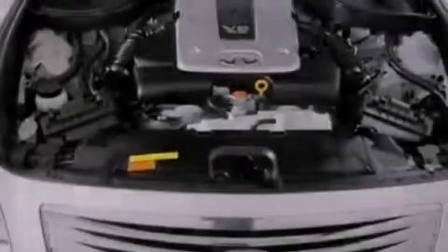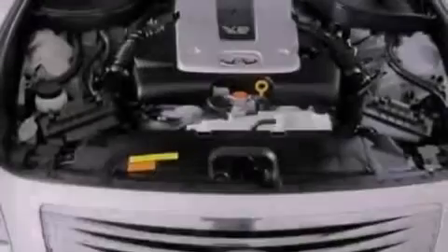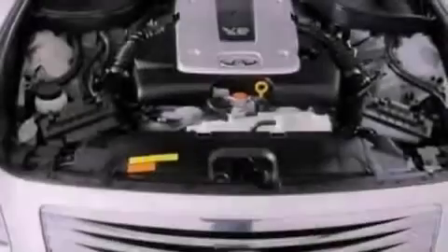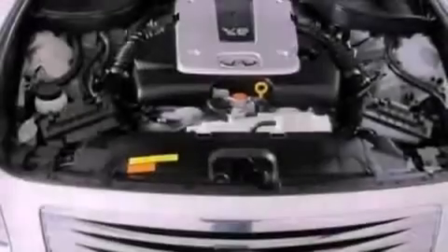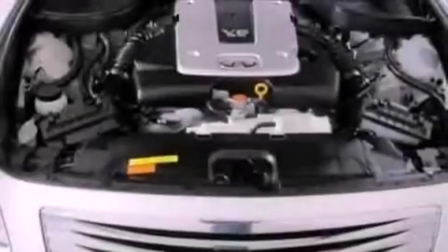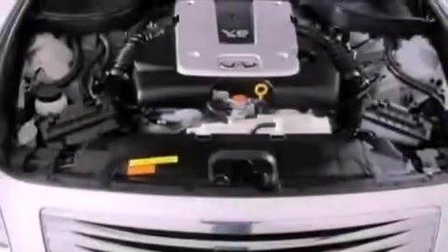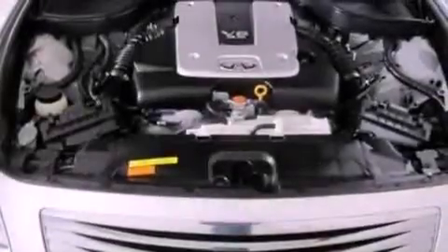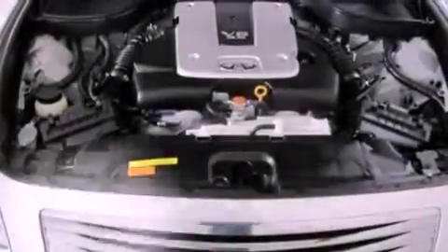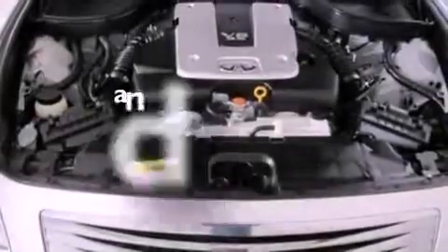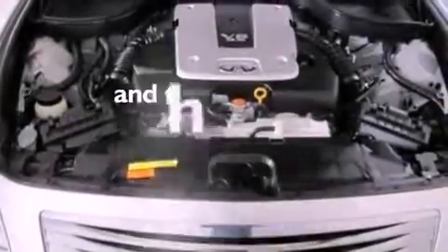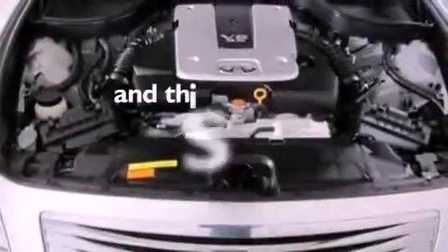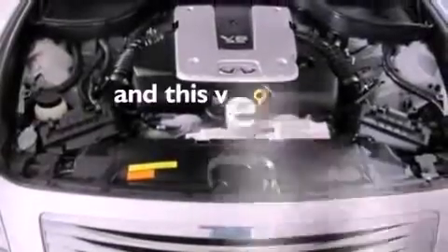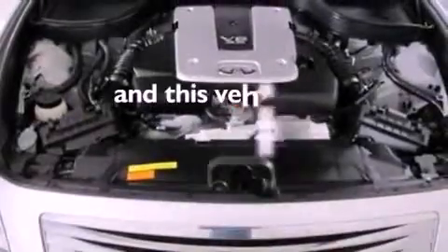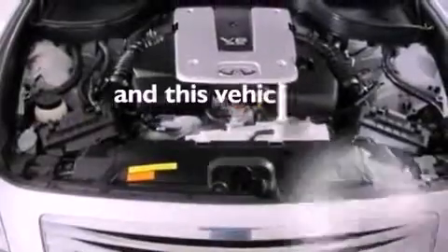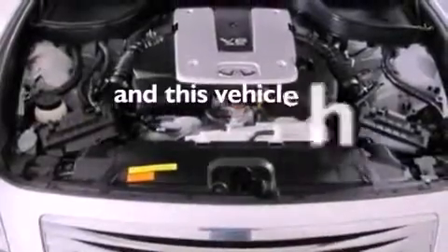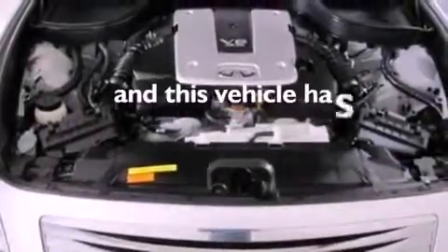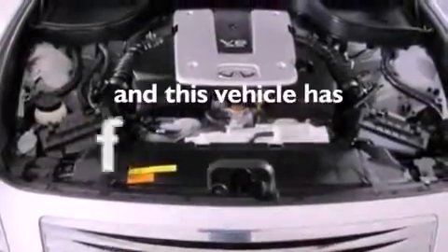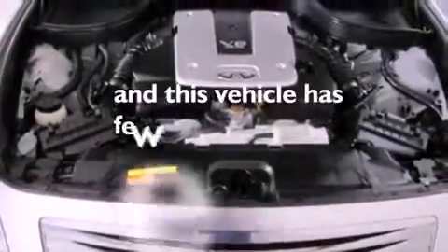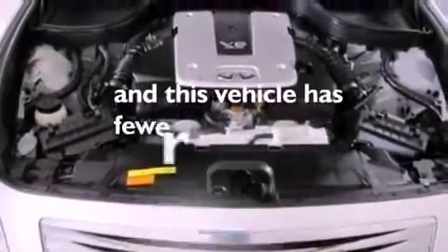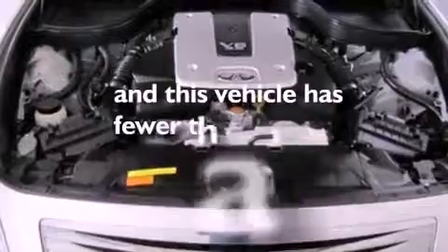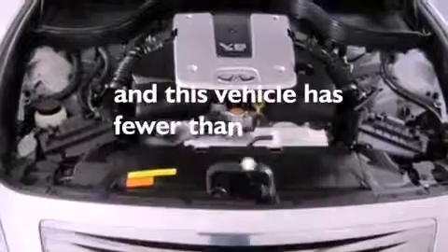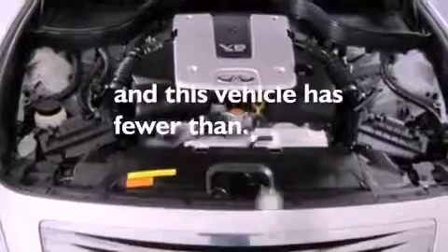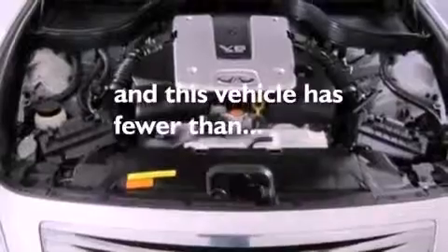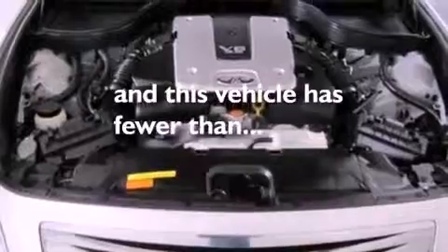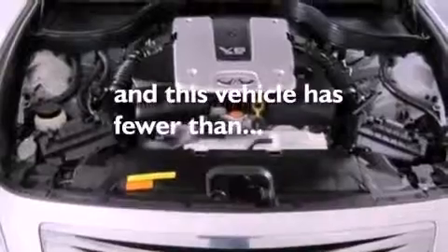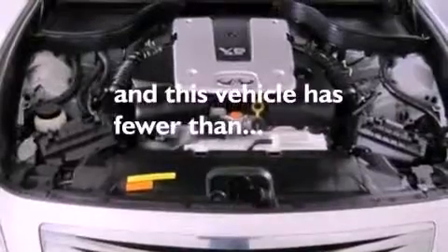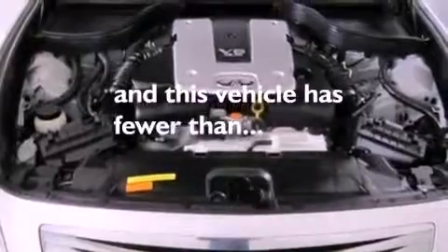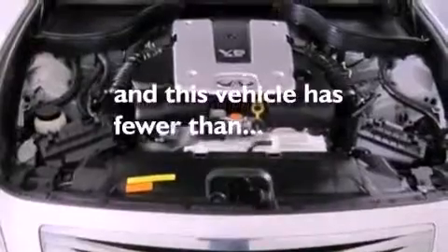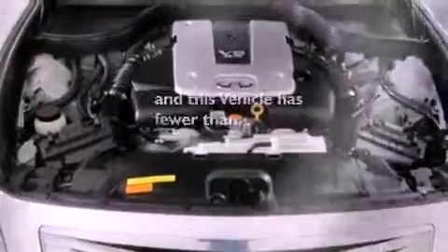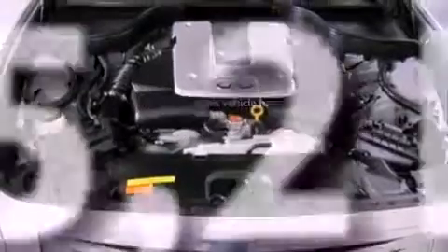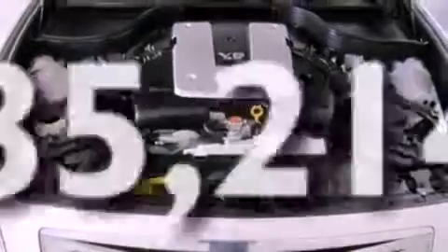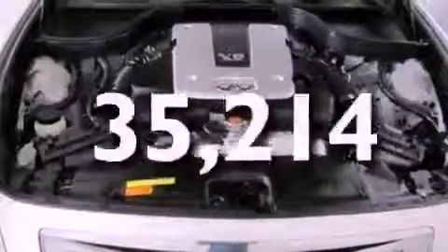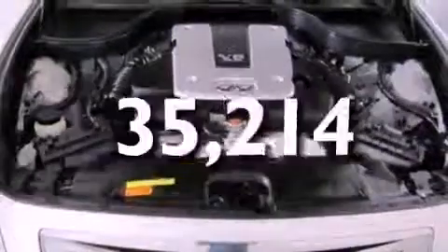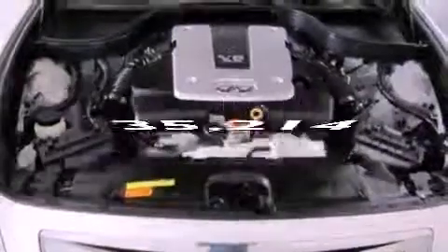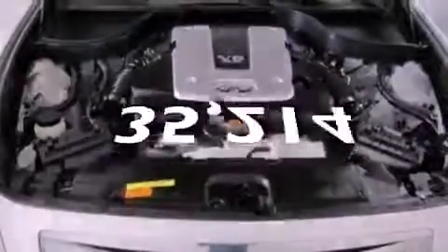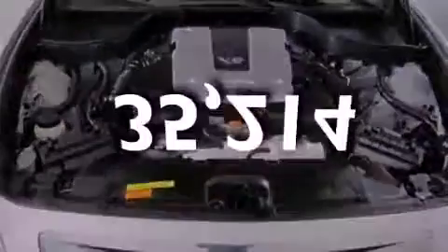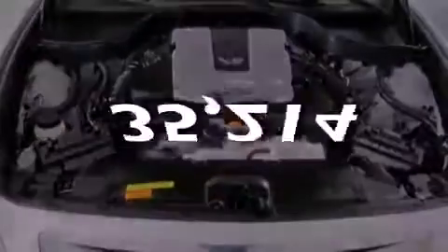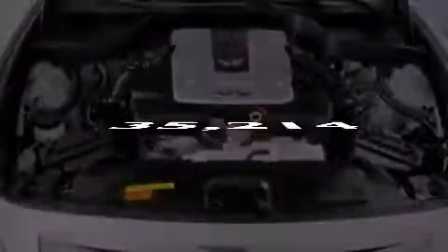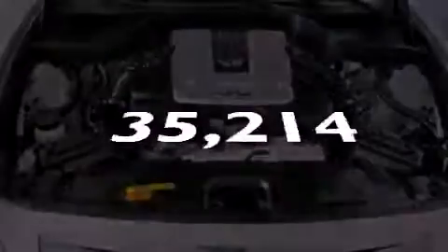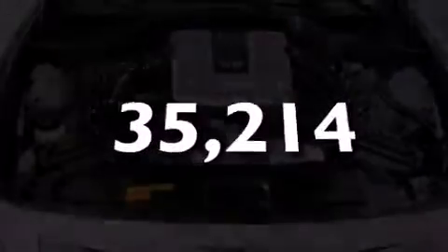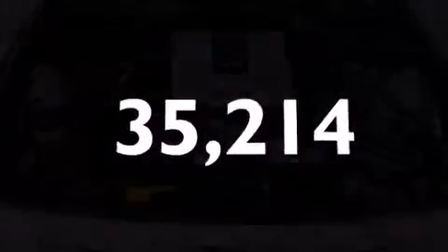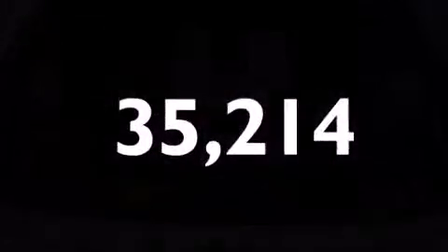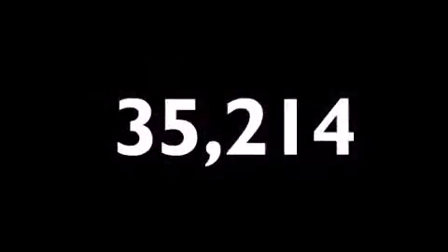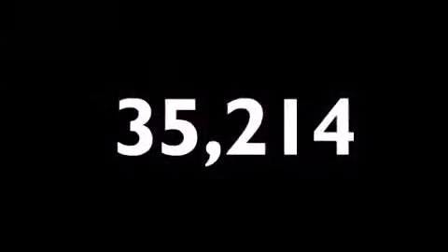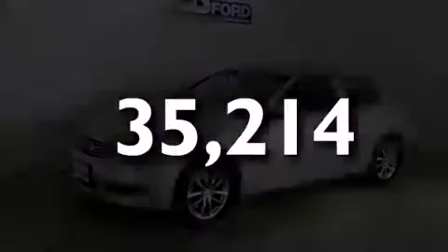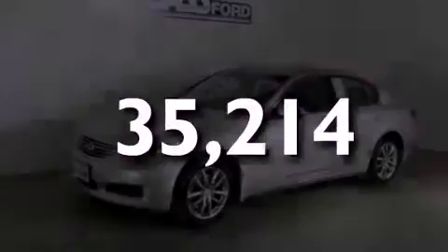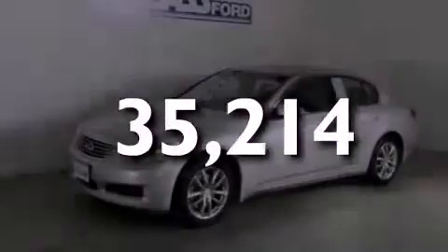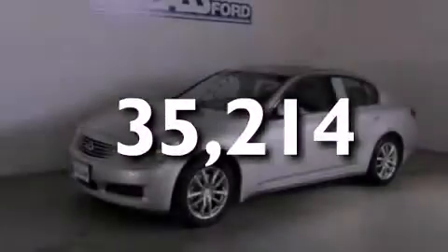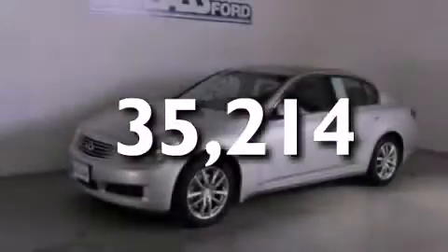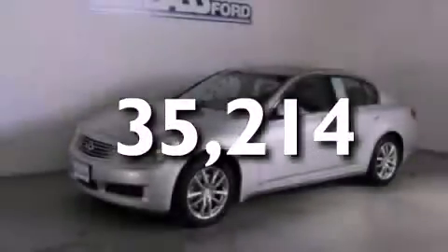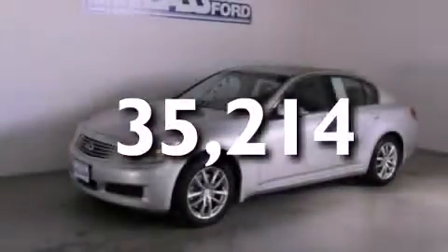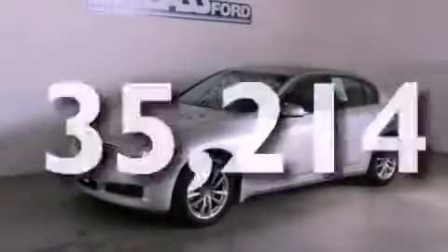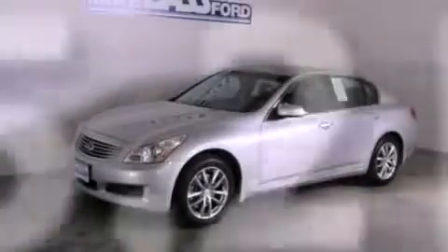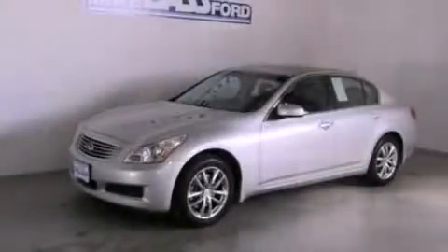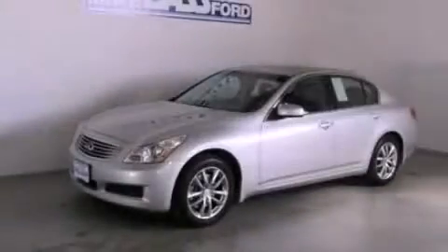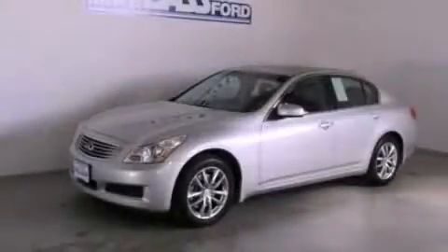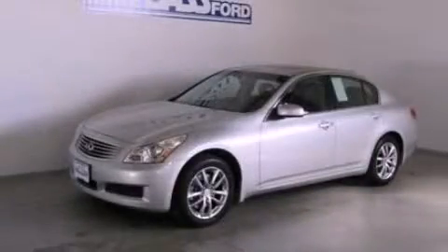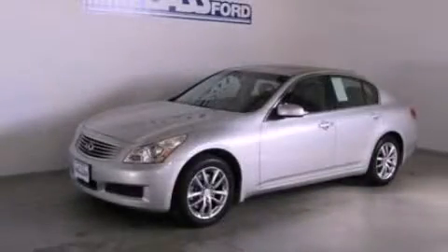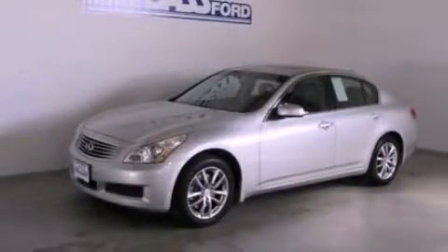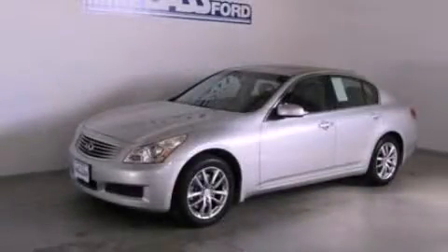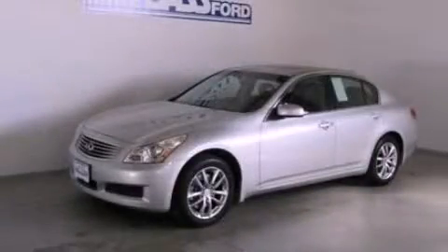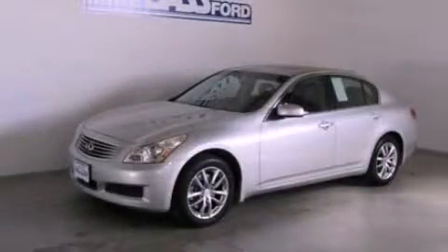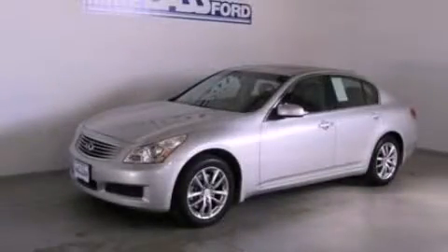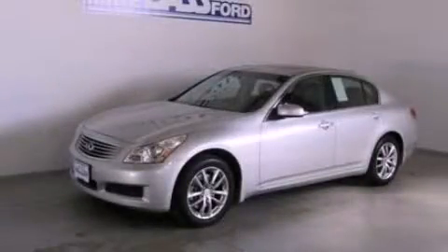And this vehicle has fewer than 36,000 miles on the odometer. Contact us today to arrange your test drive.